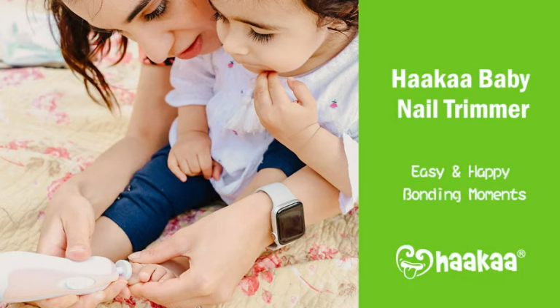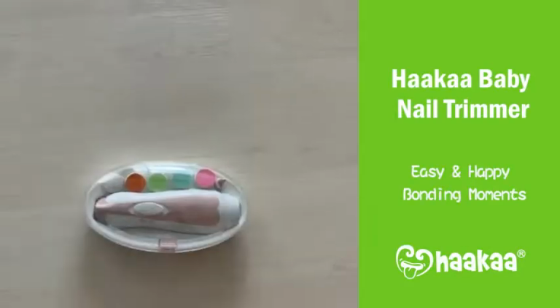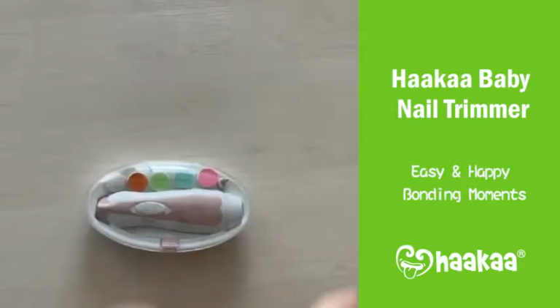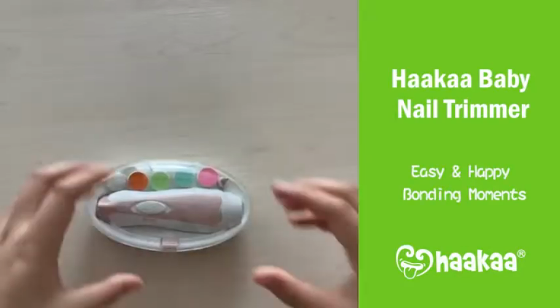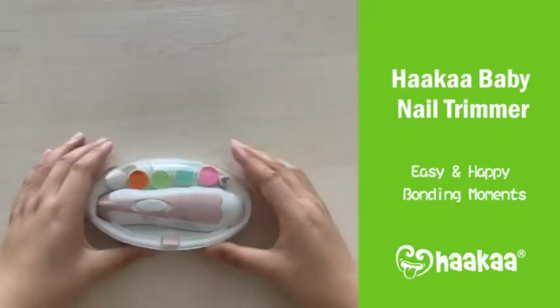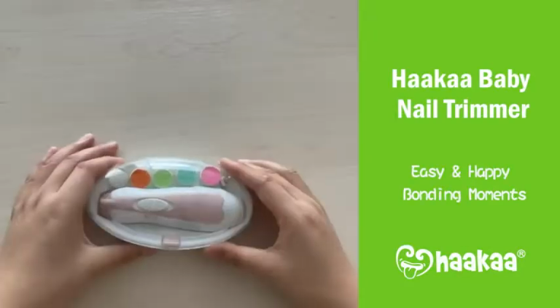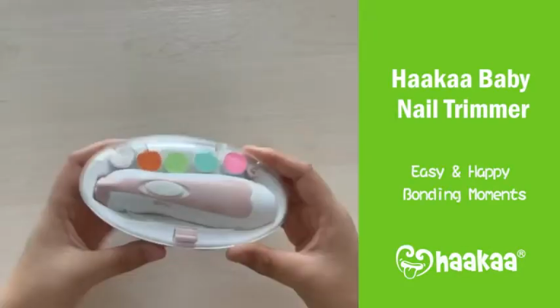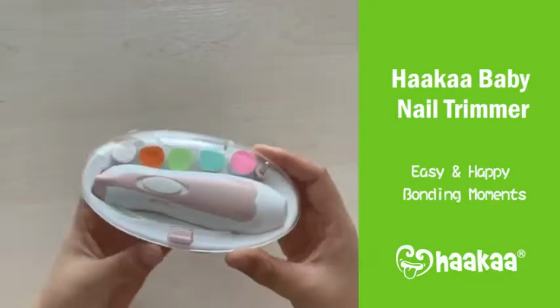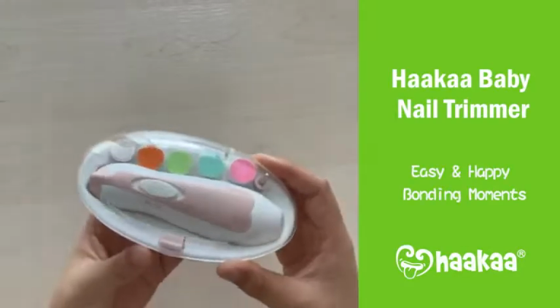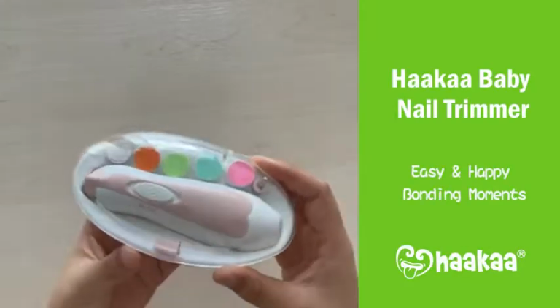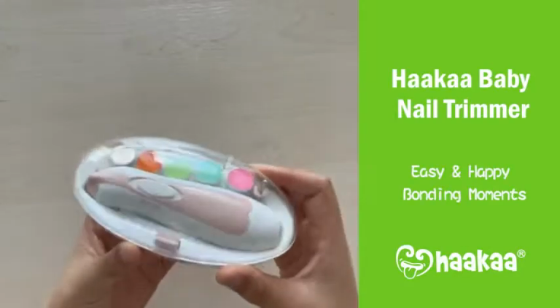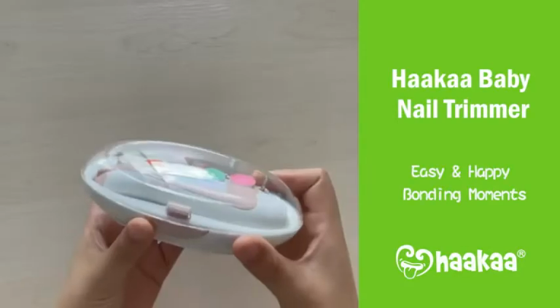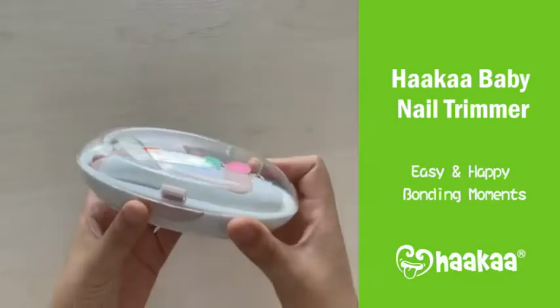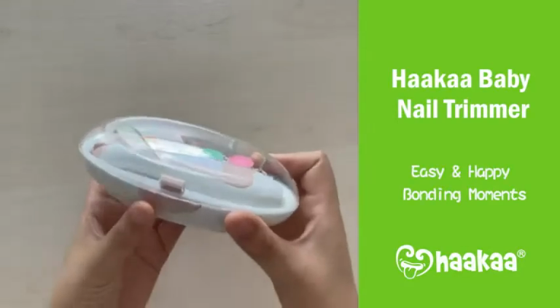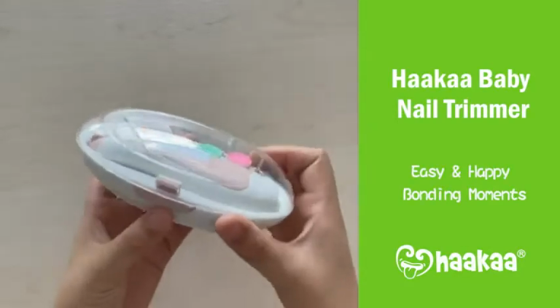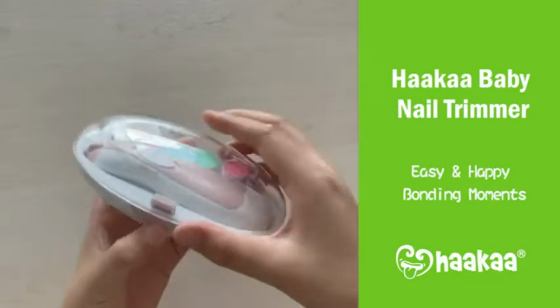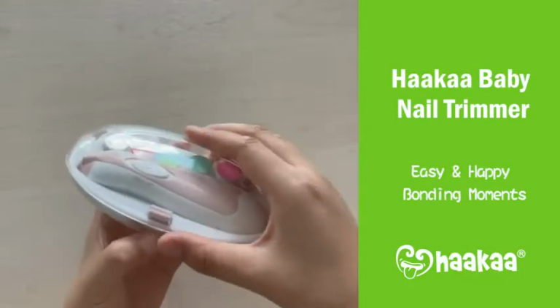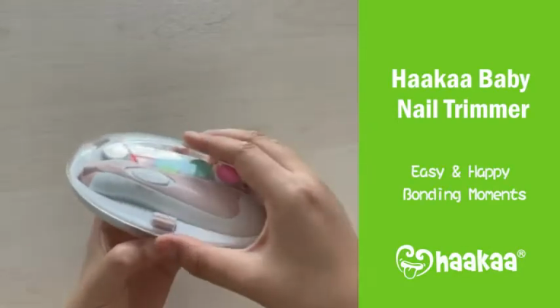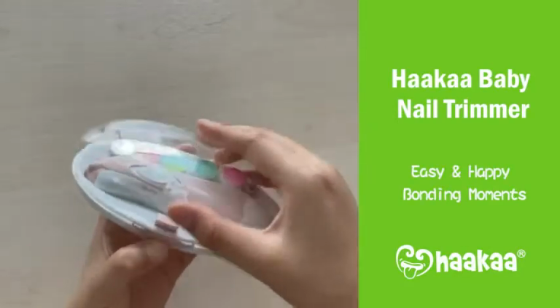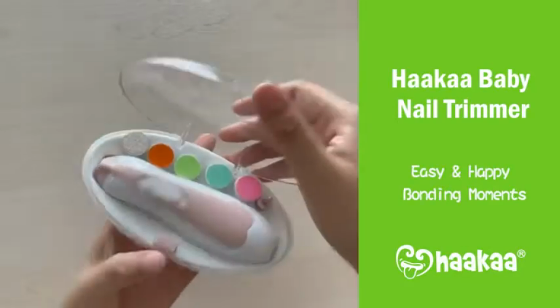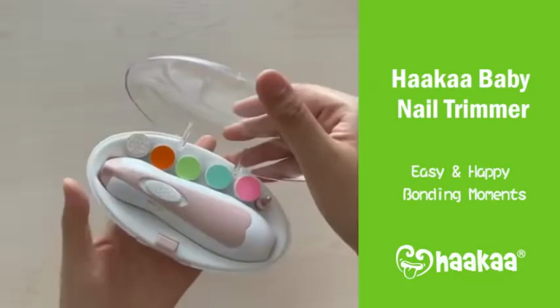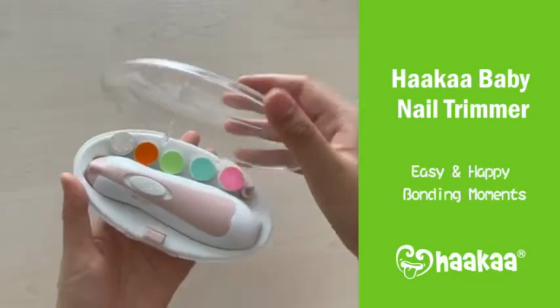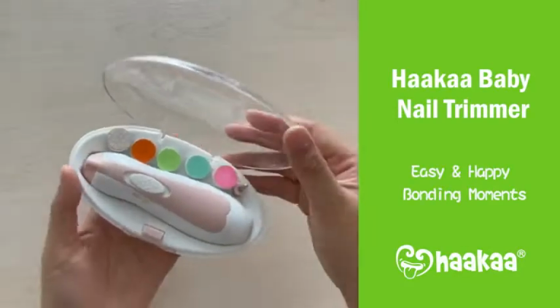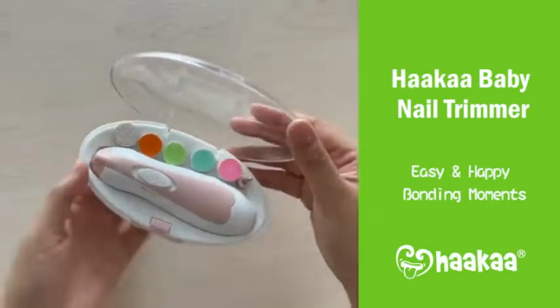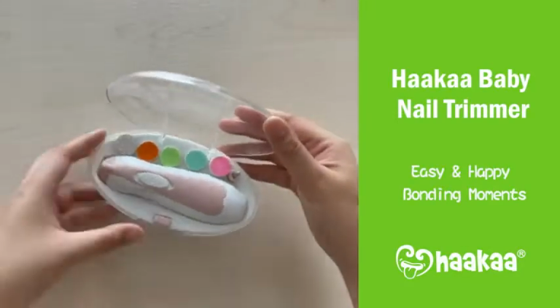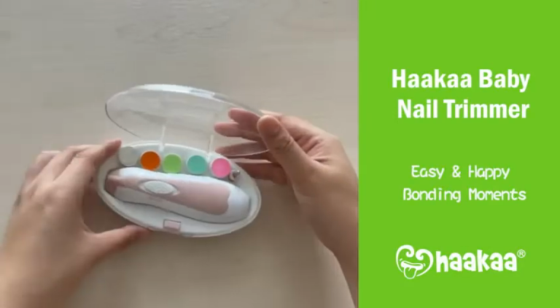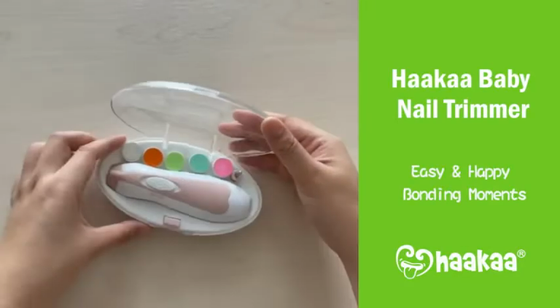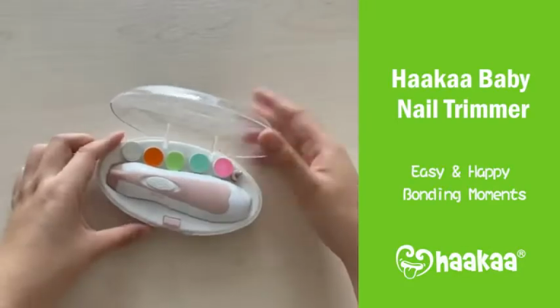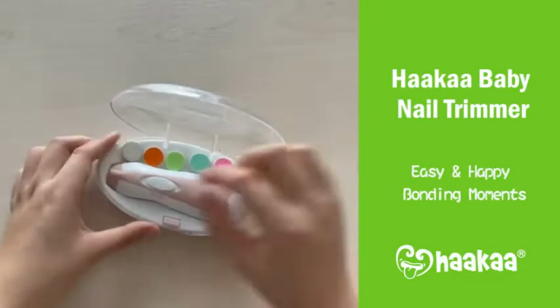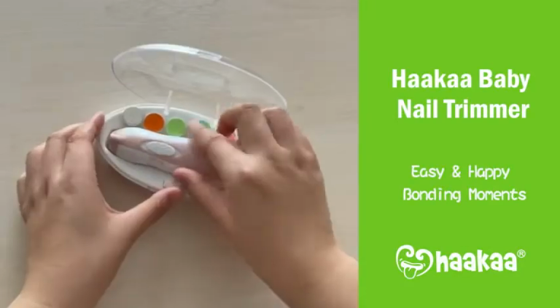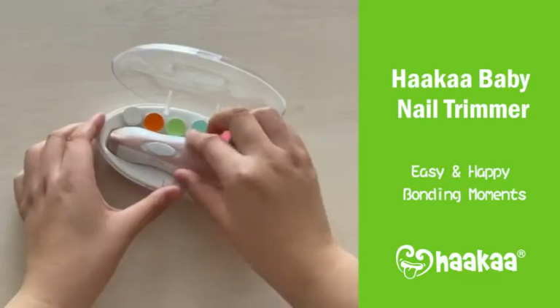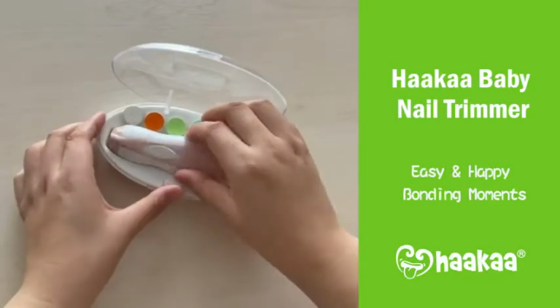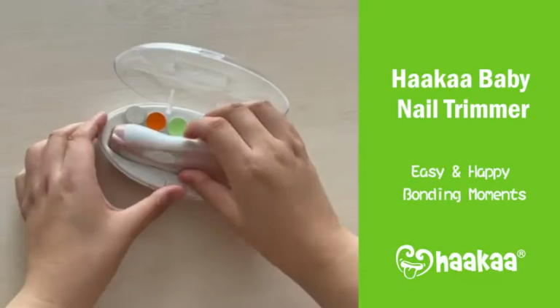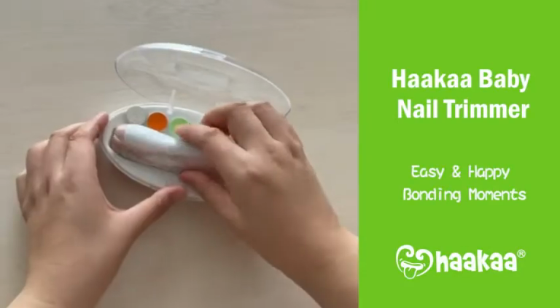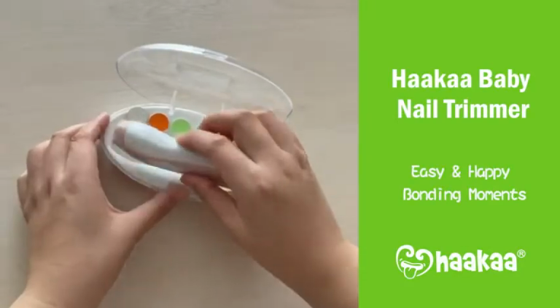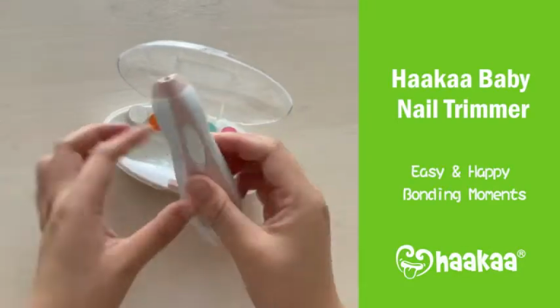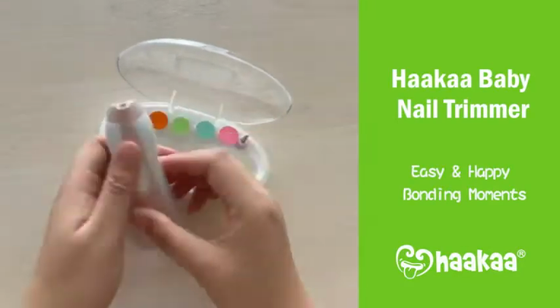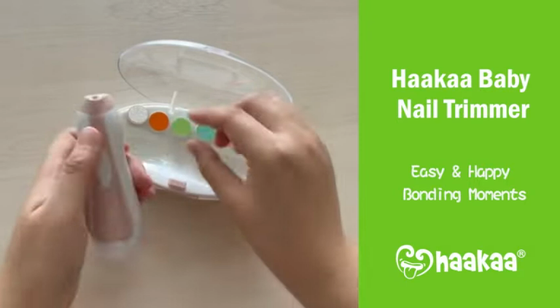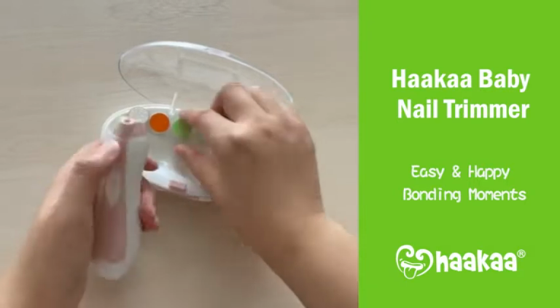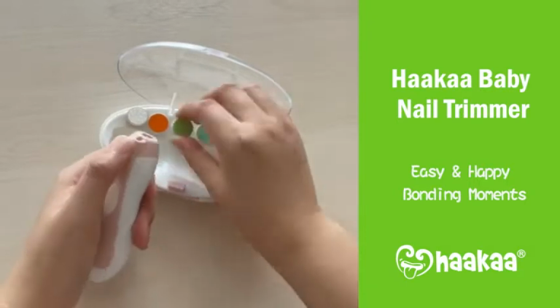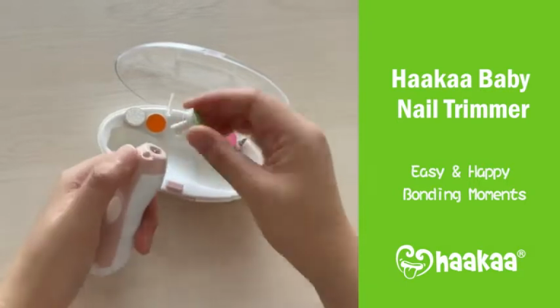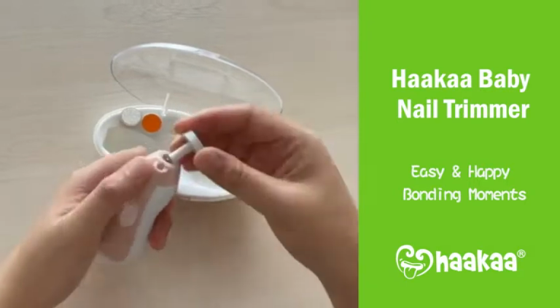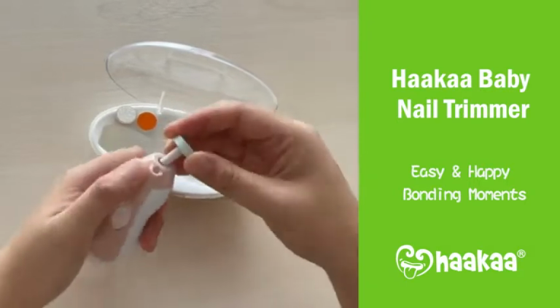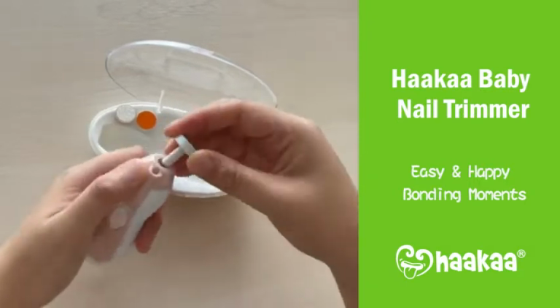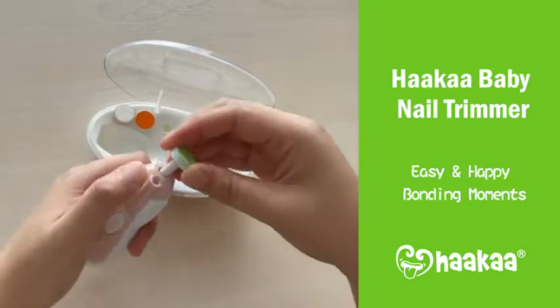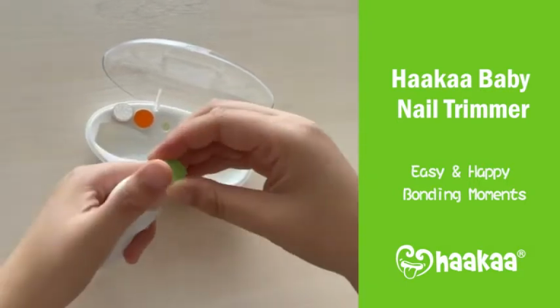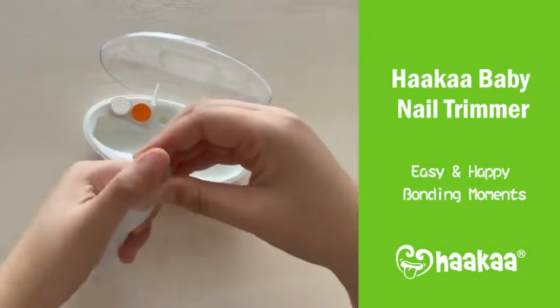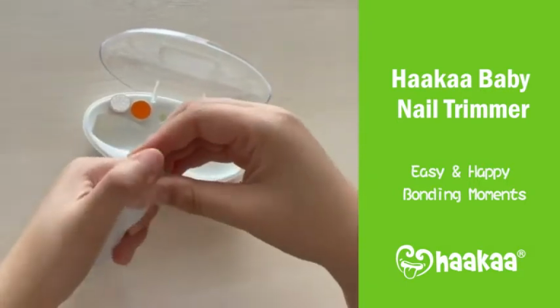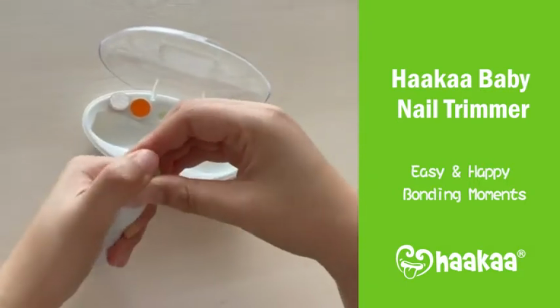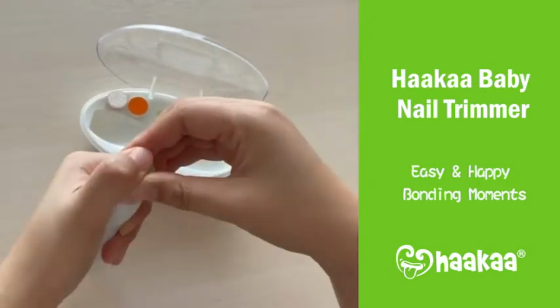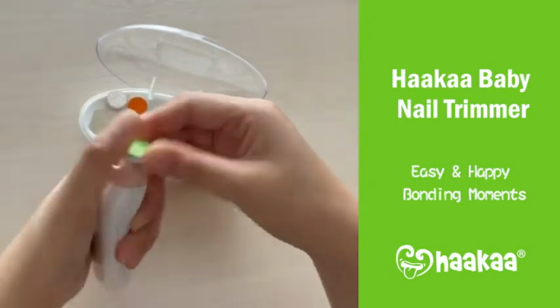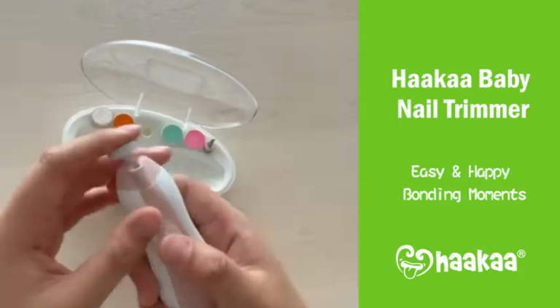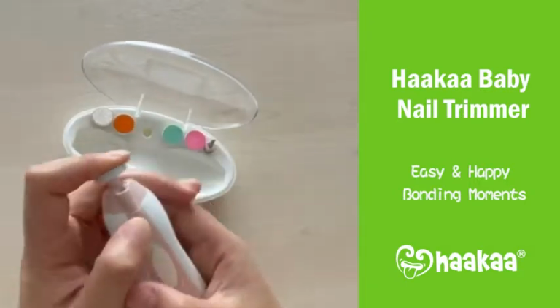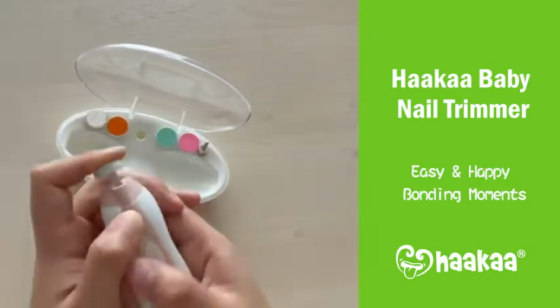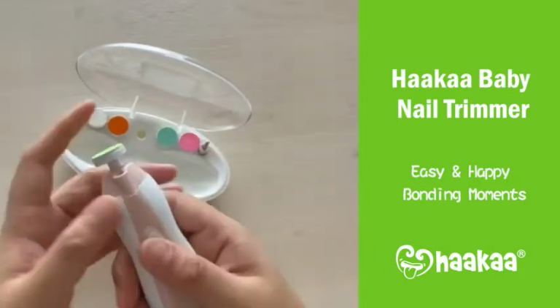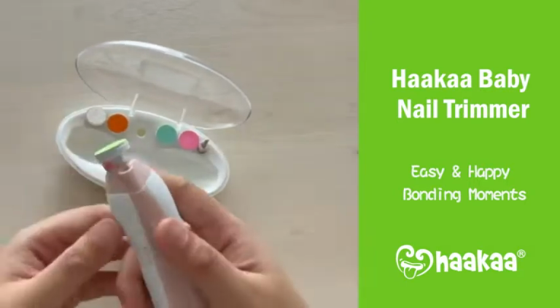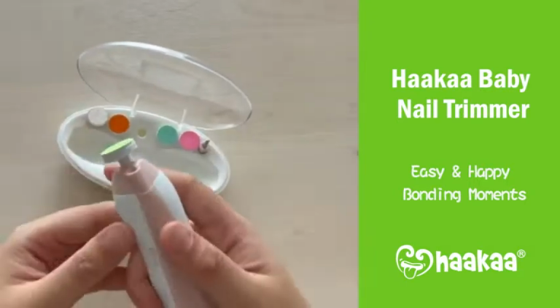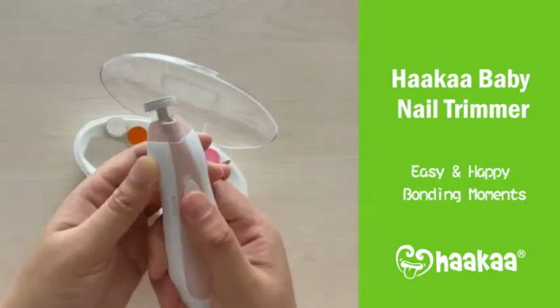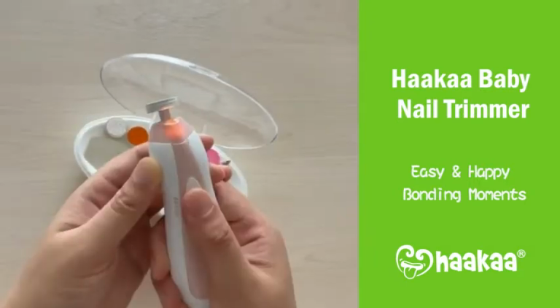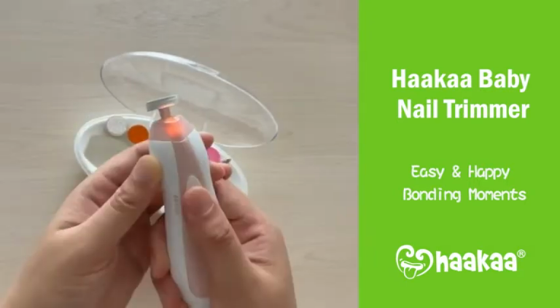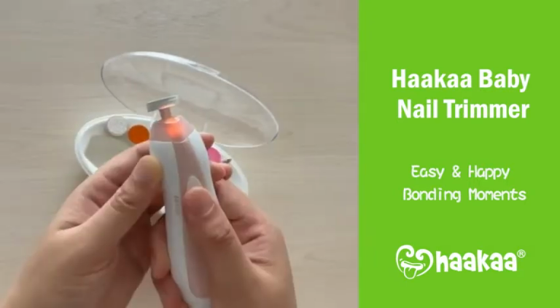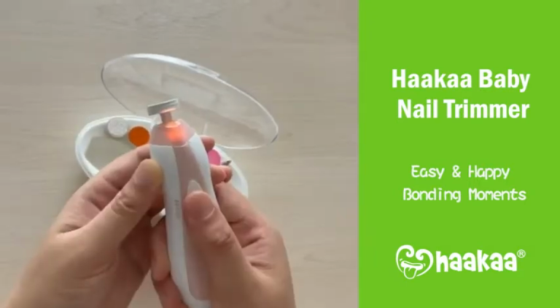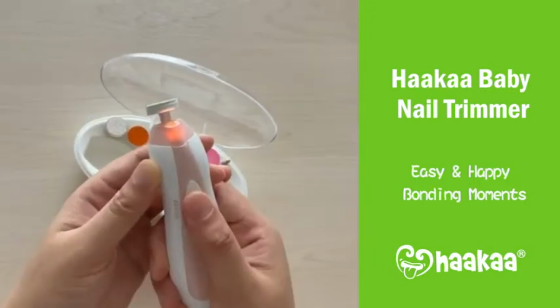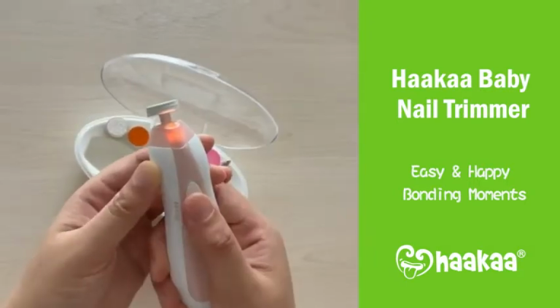Trimming baby's nails with scissors or clippers can be a really scary task, but with Haka's electric nail trimmer it's so much easier and safer.